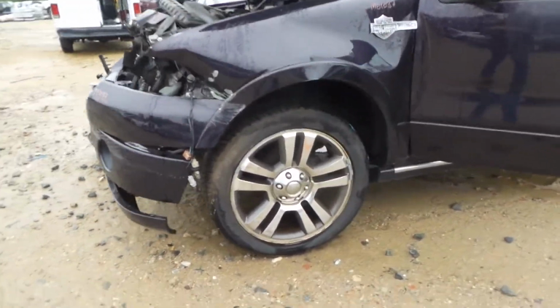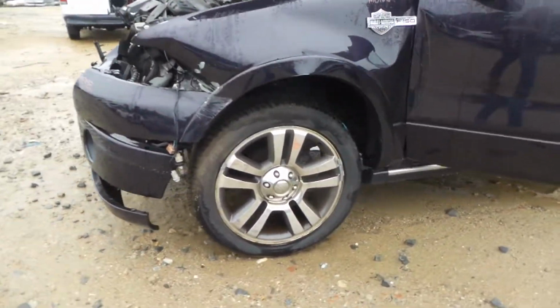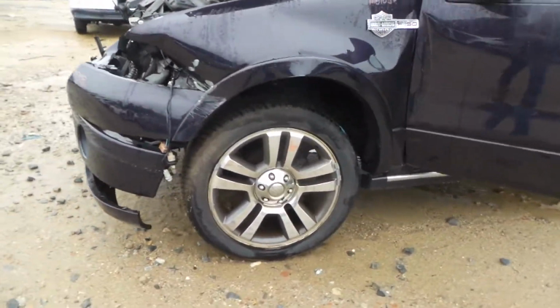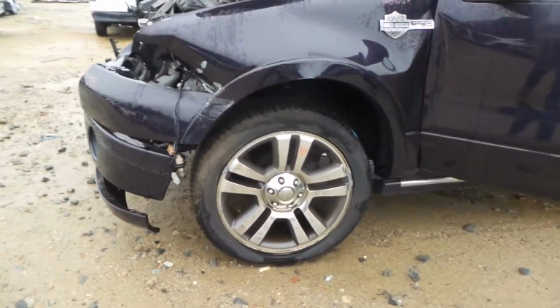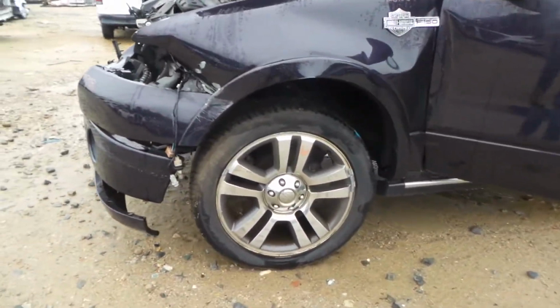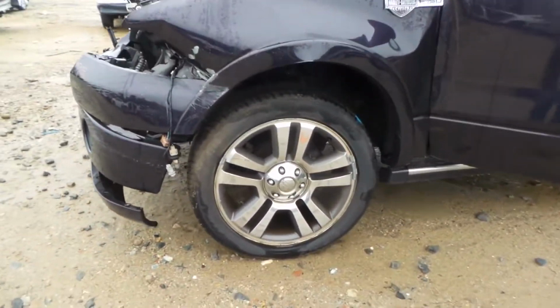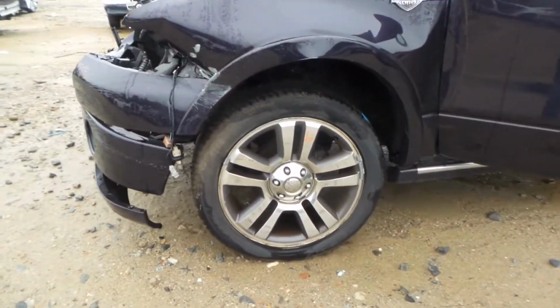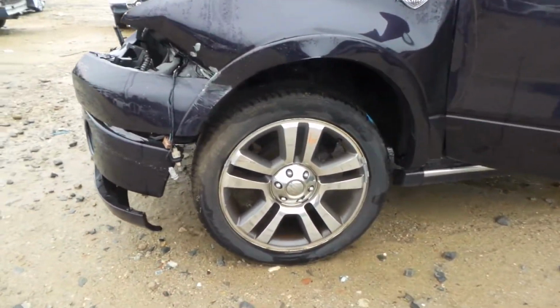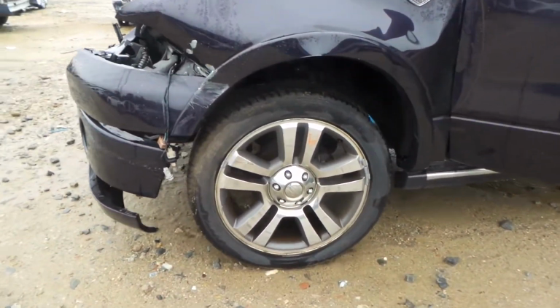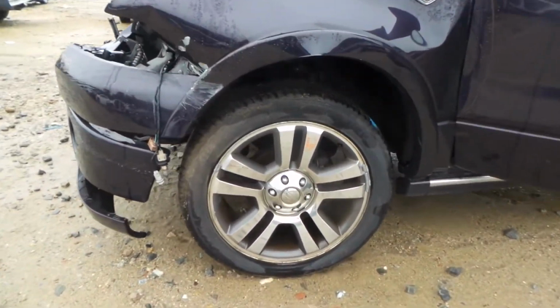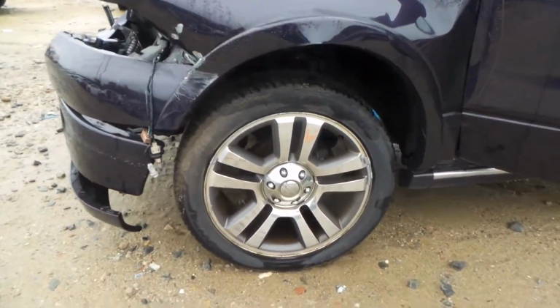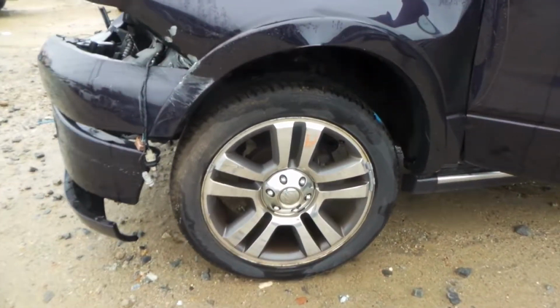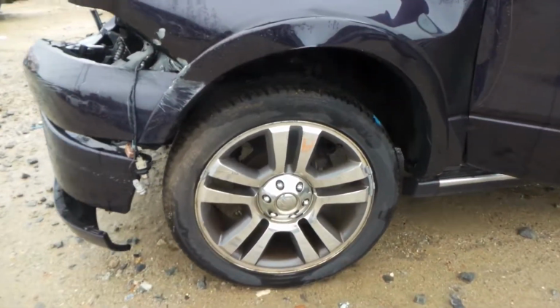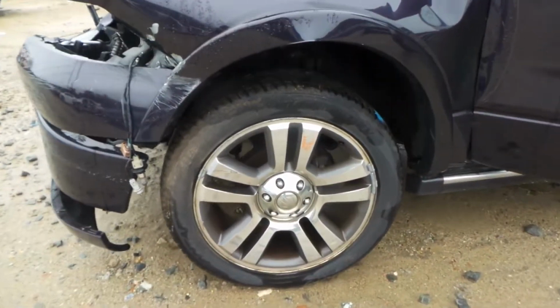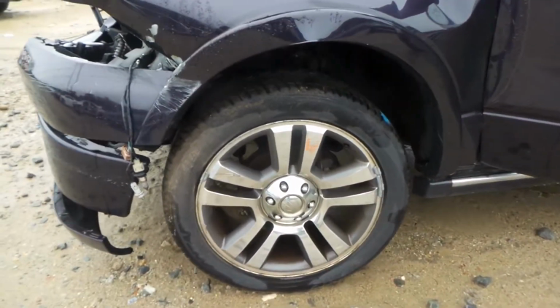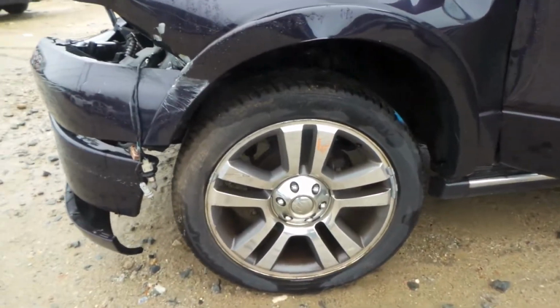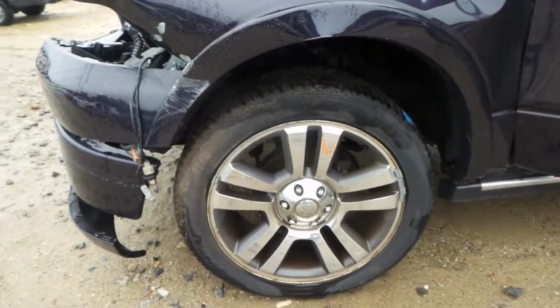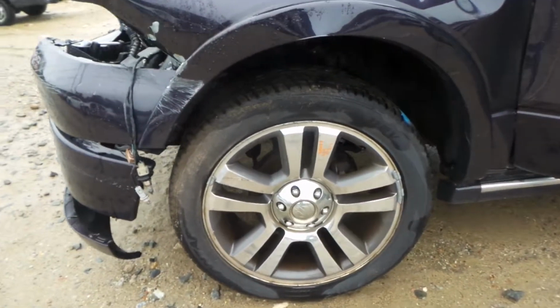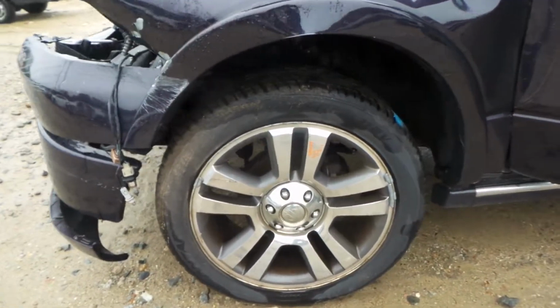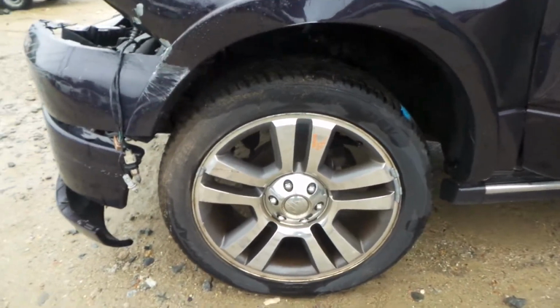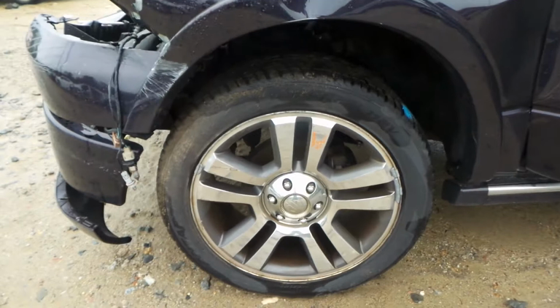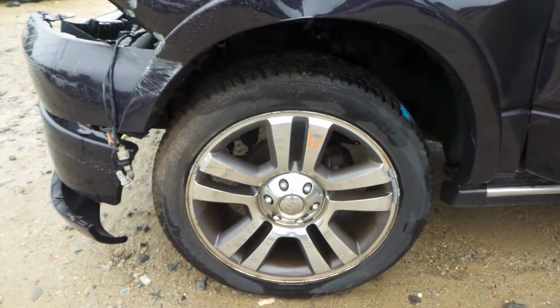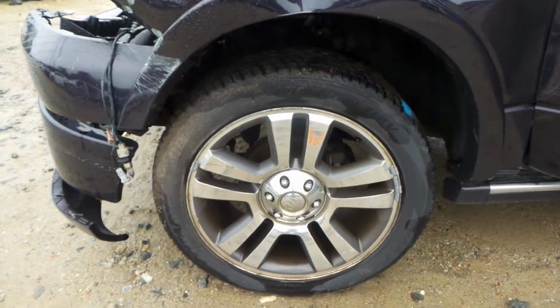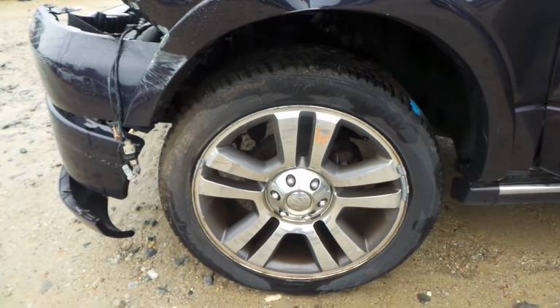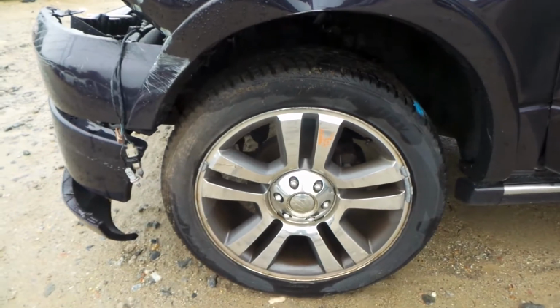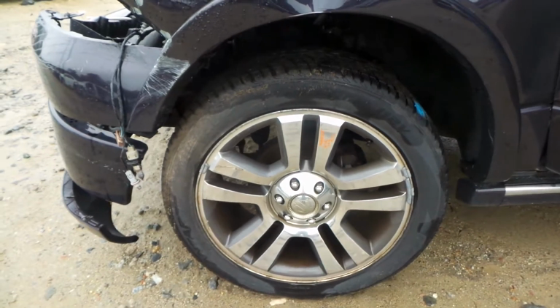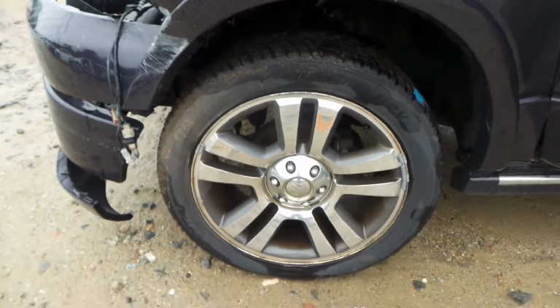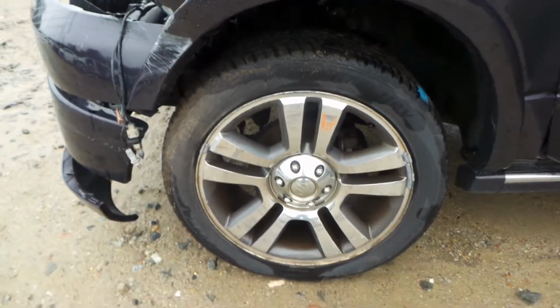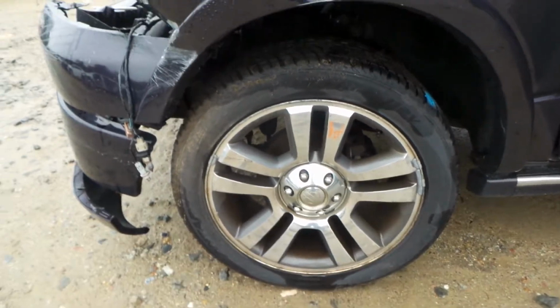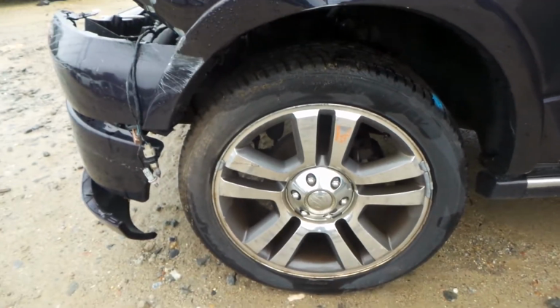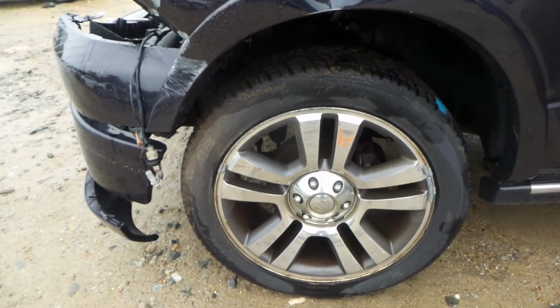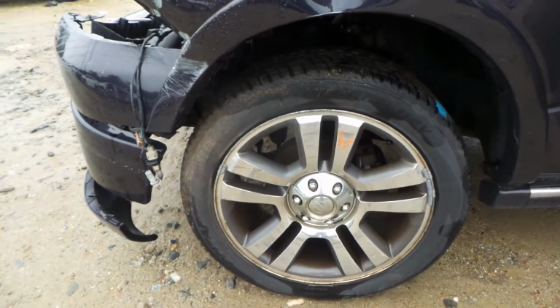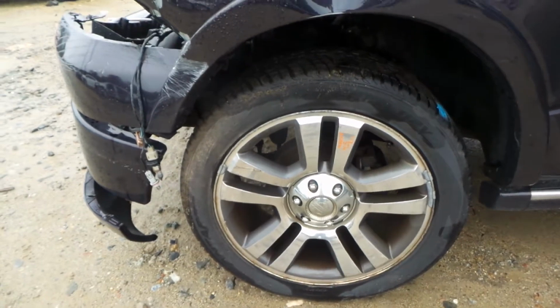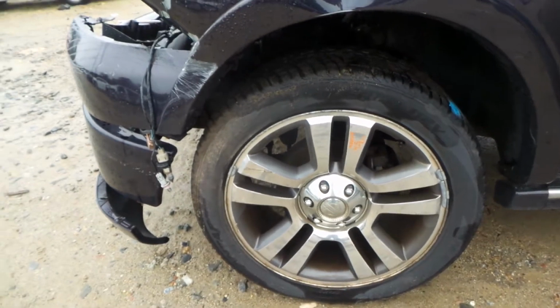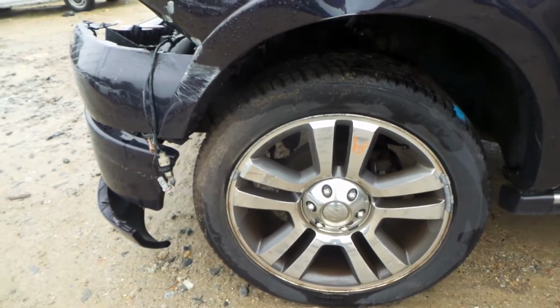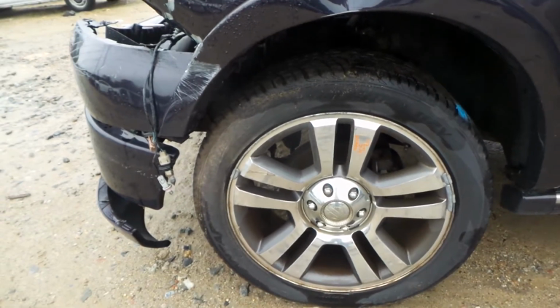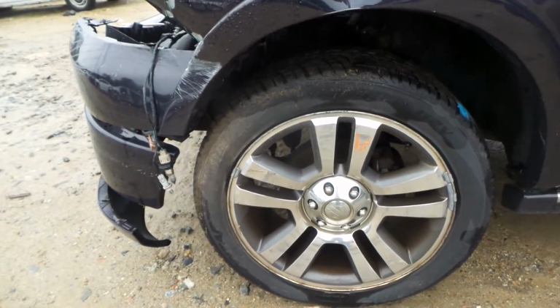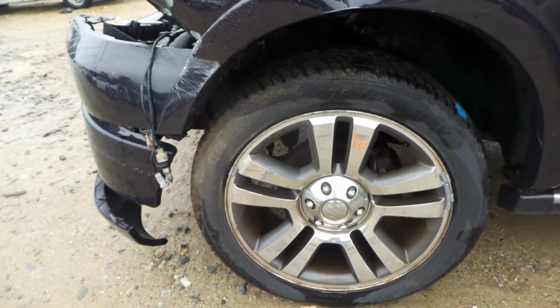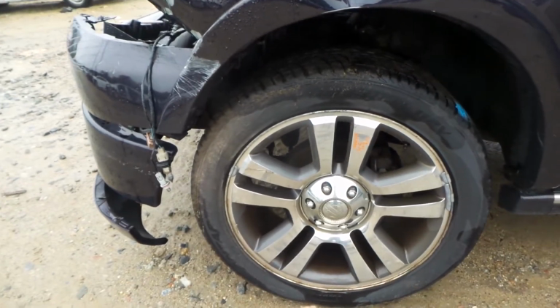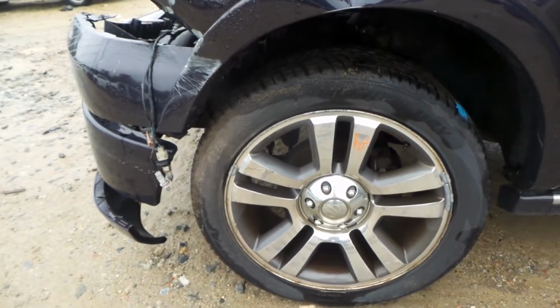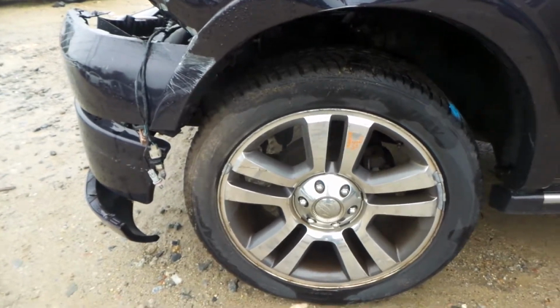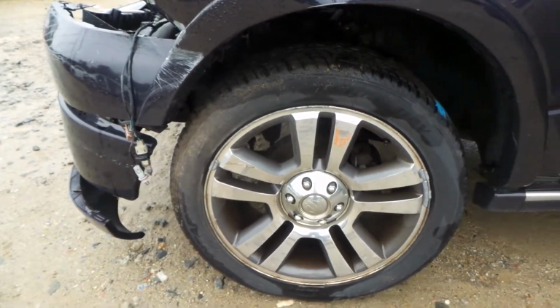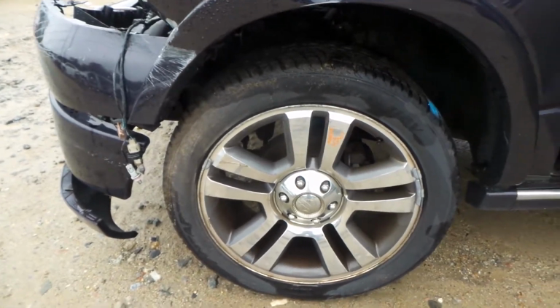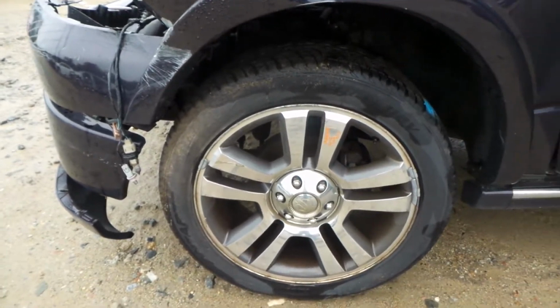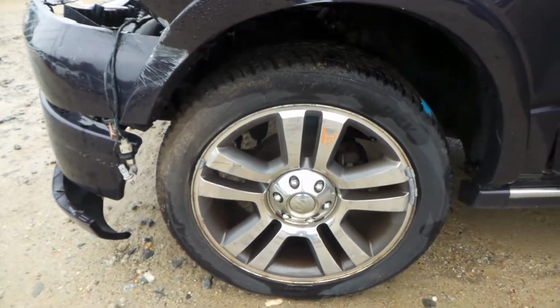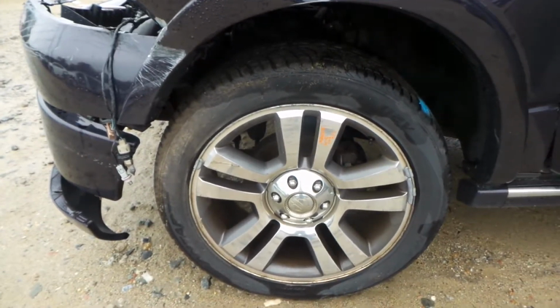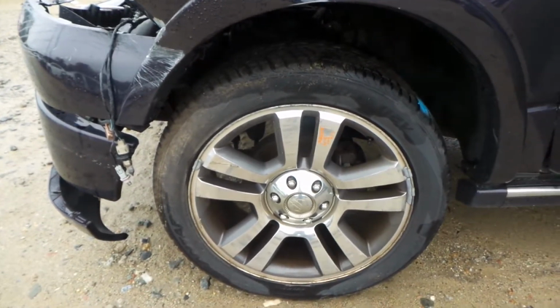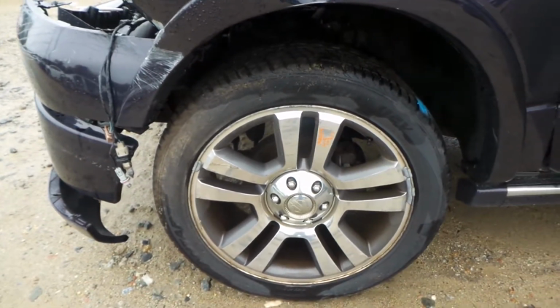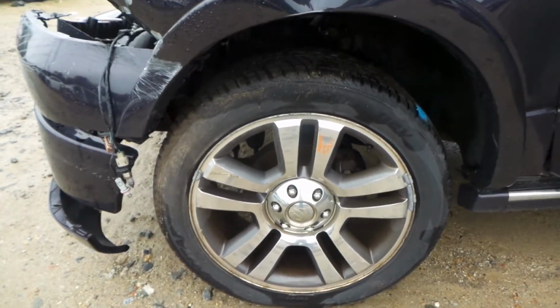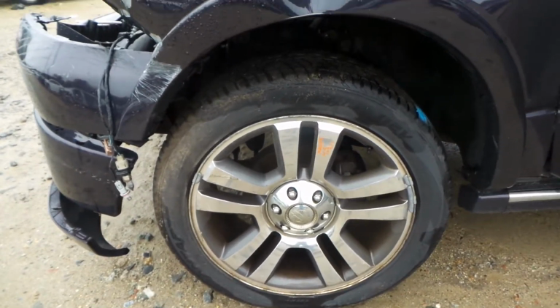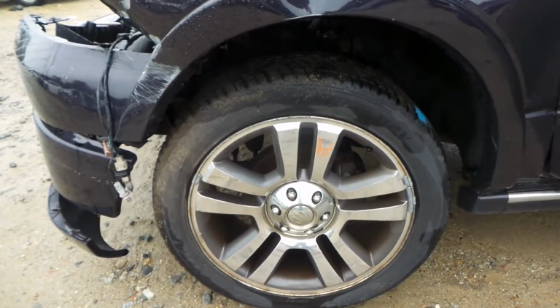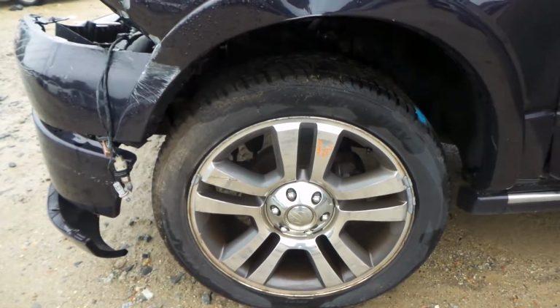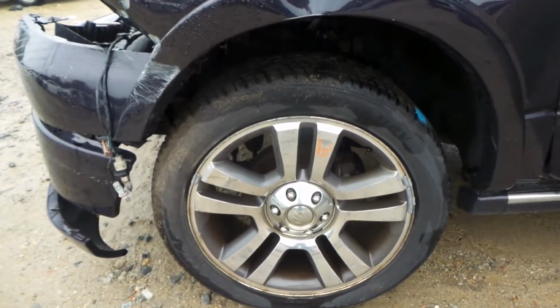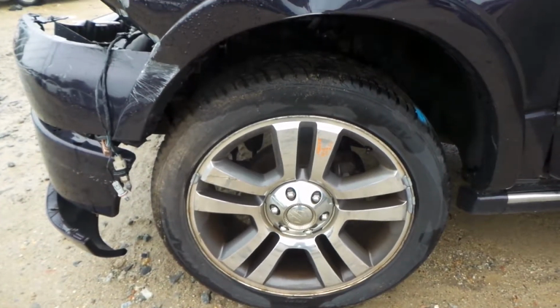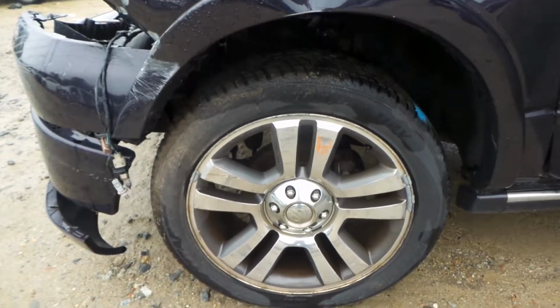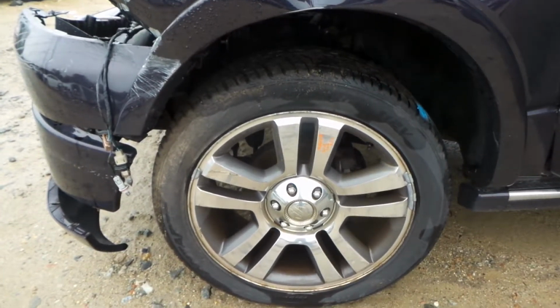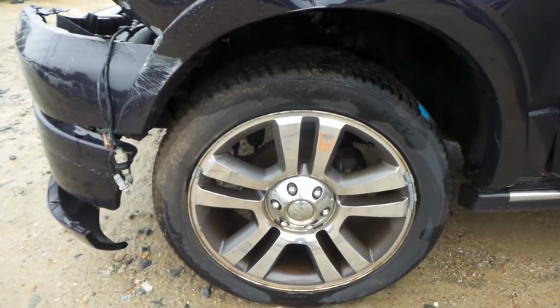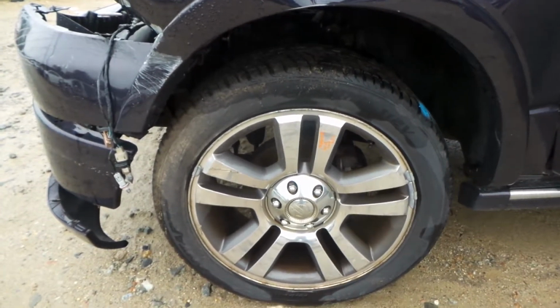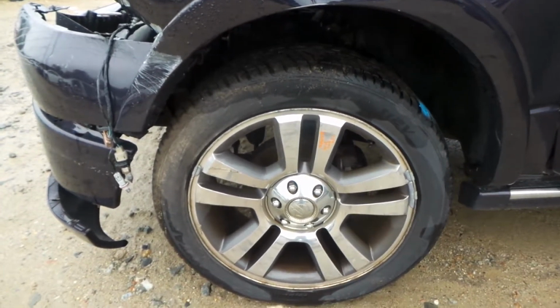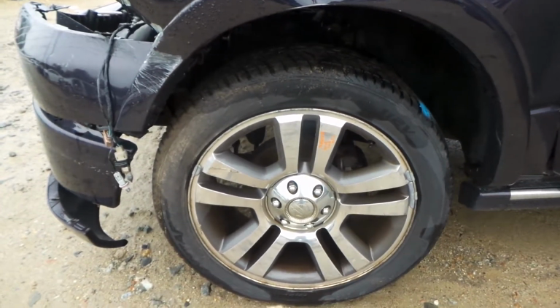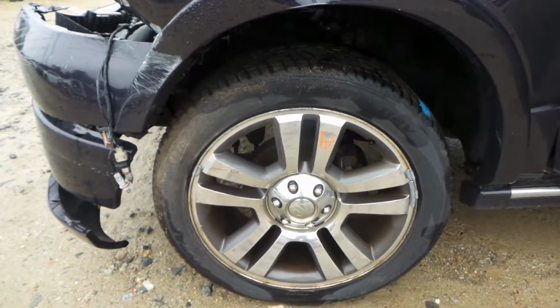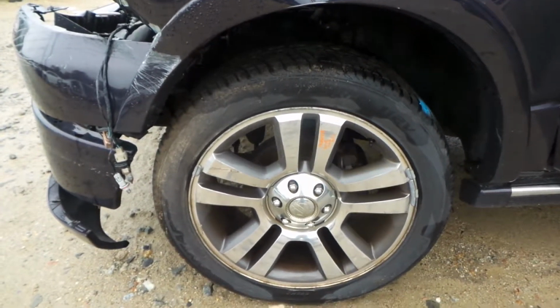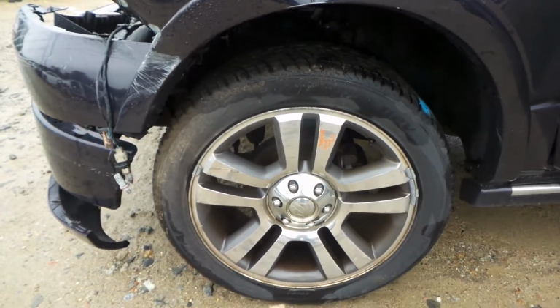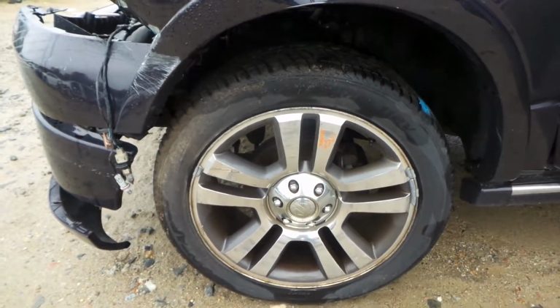We have a good left front knee, comes complete with a strut, spindle, and control arms. Also a good set of 22-inch Harley-Davidson wheels.